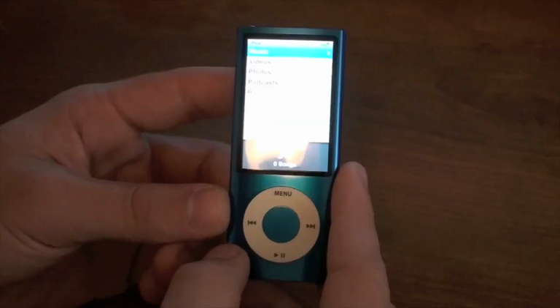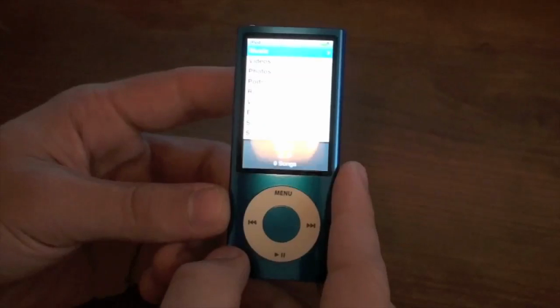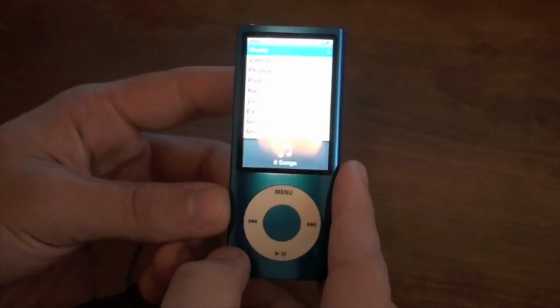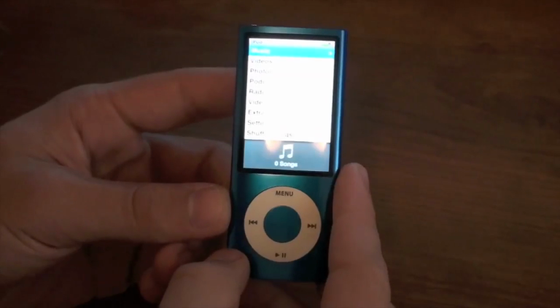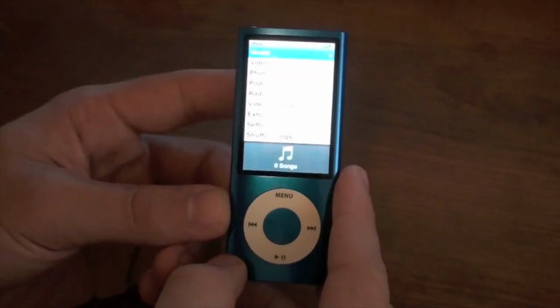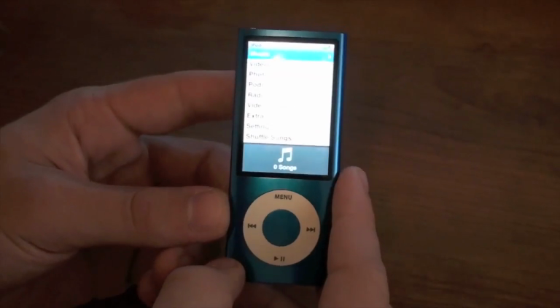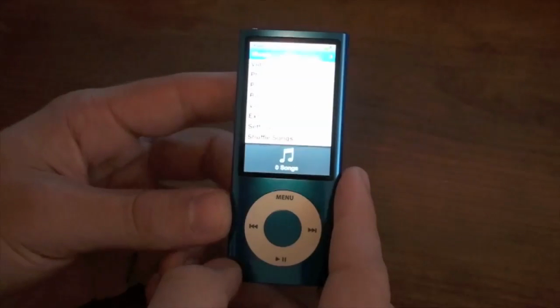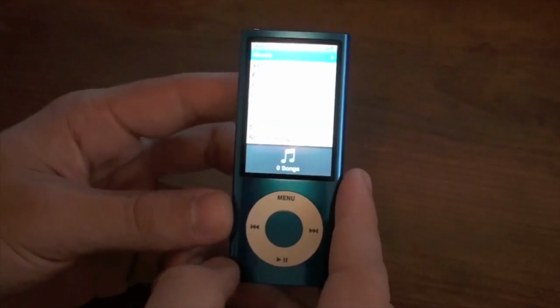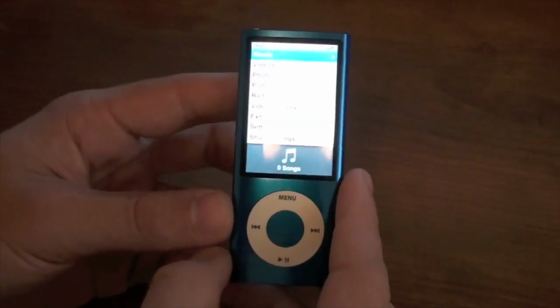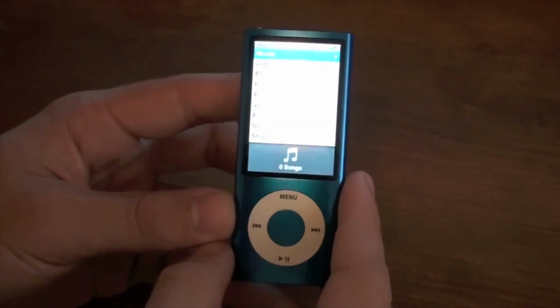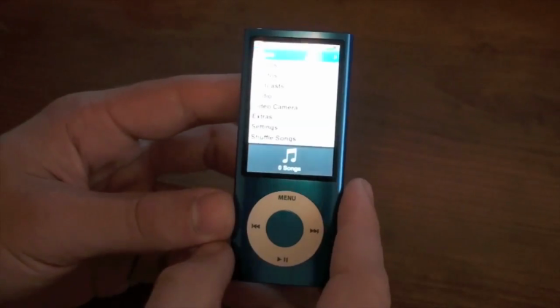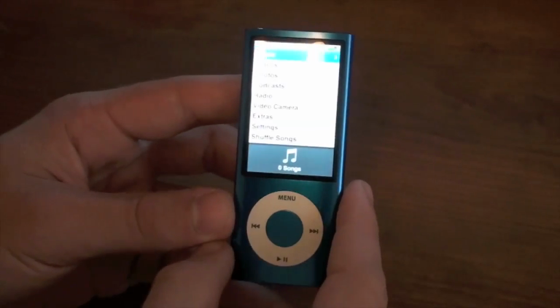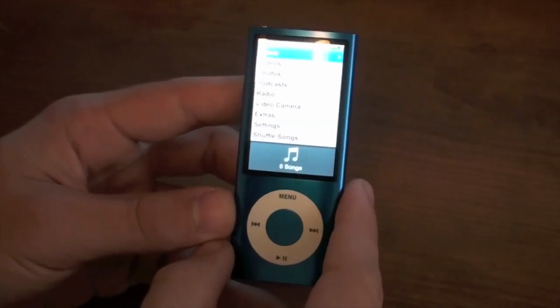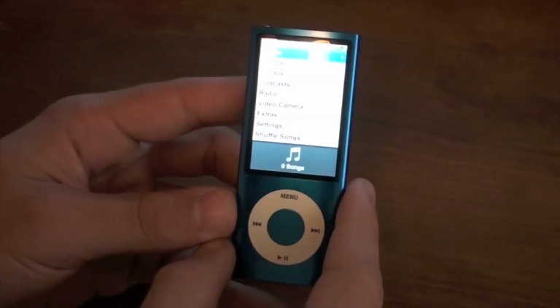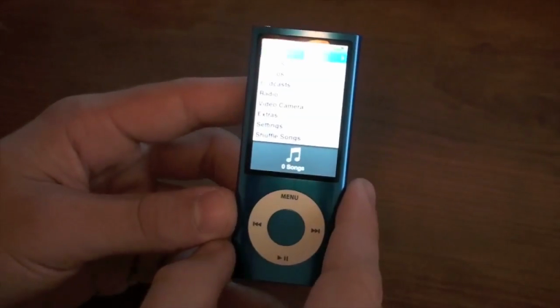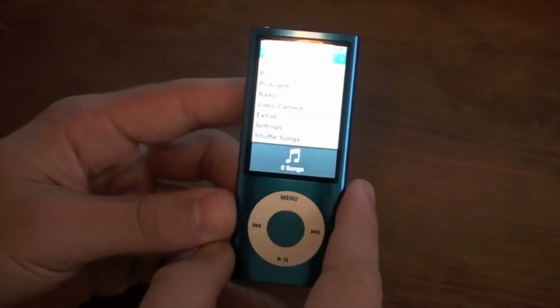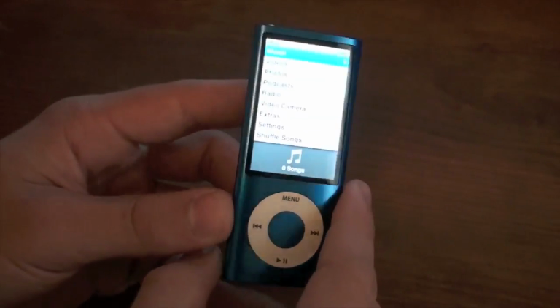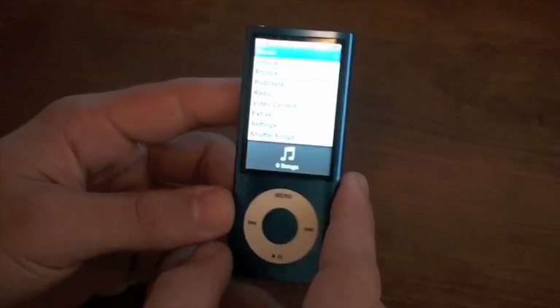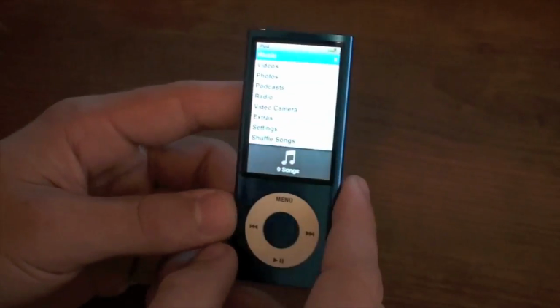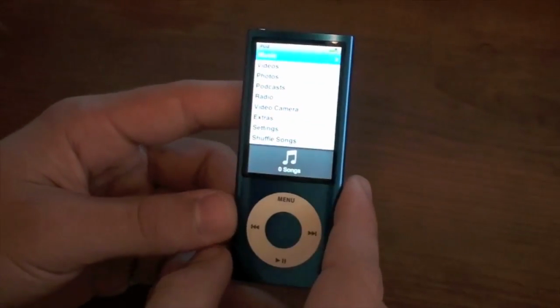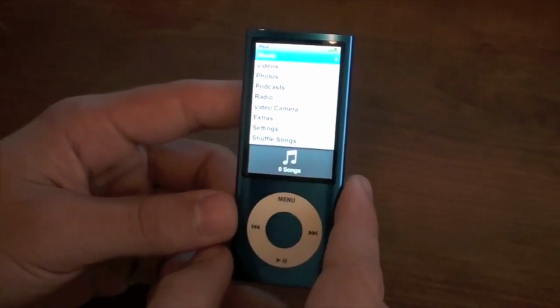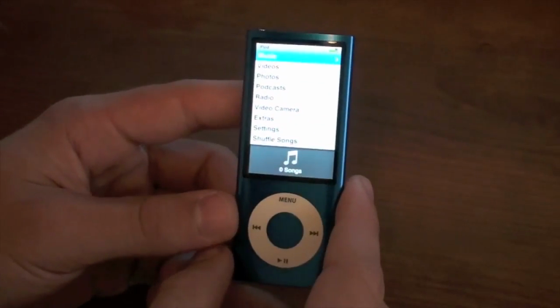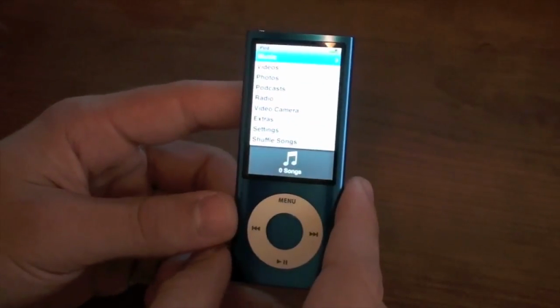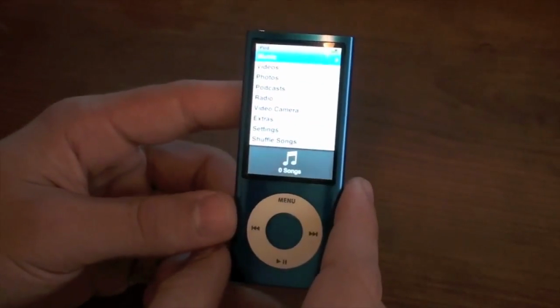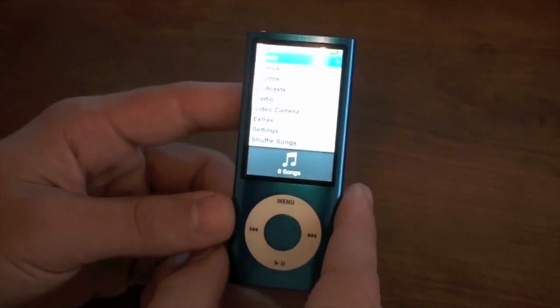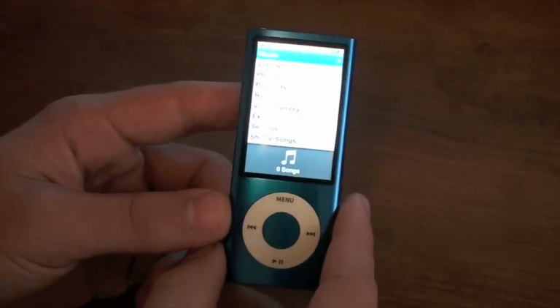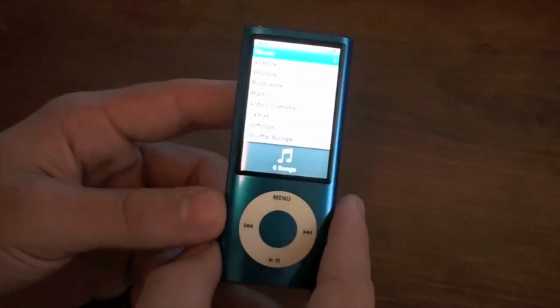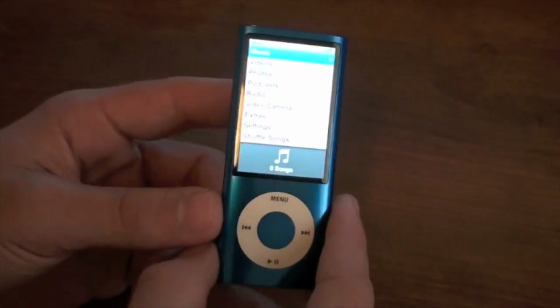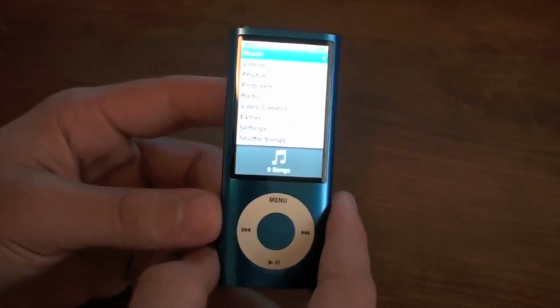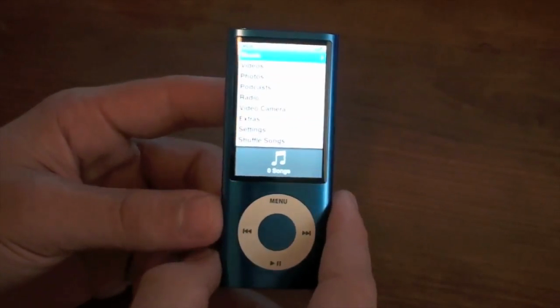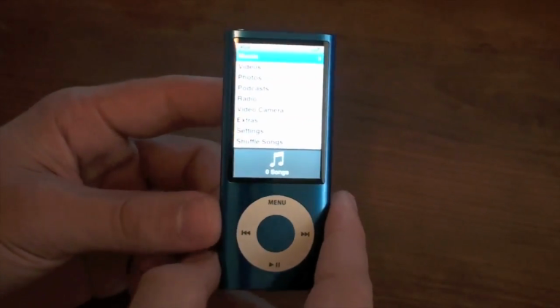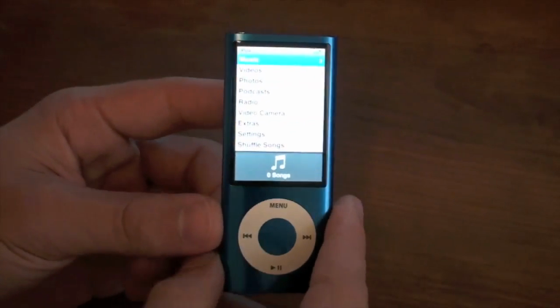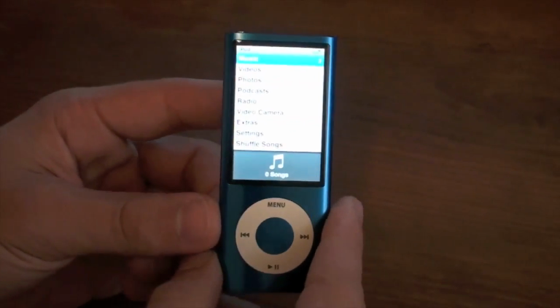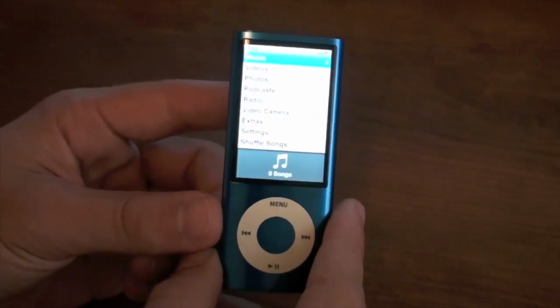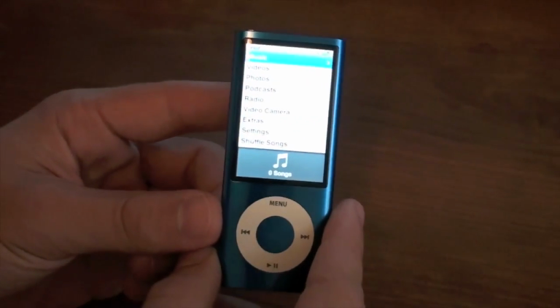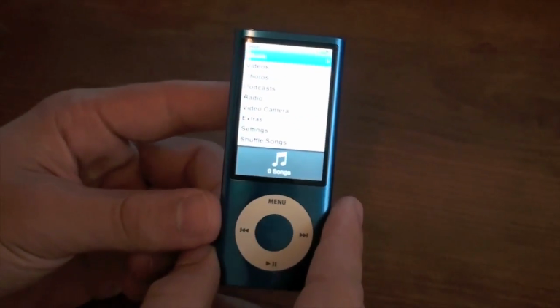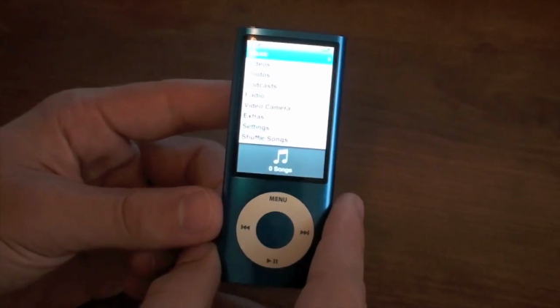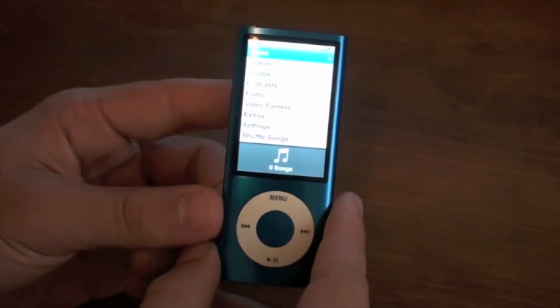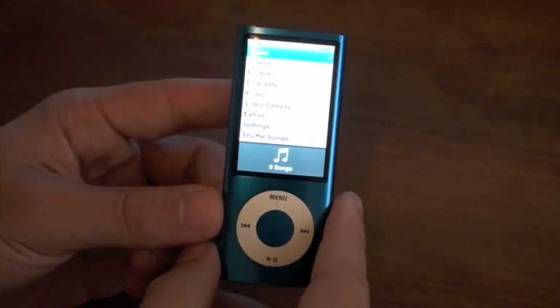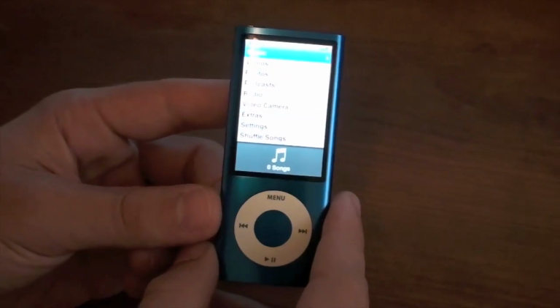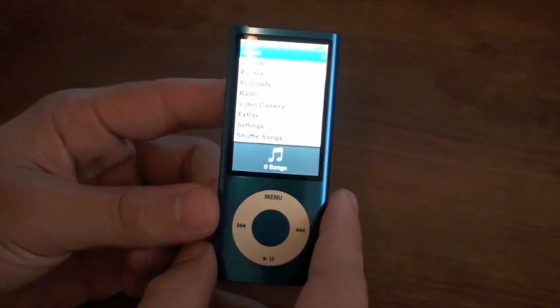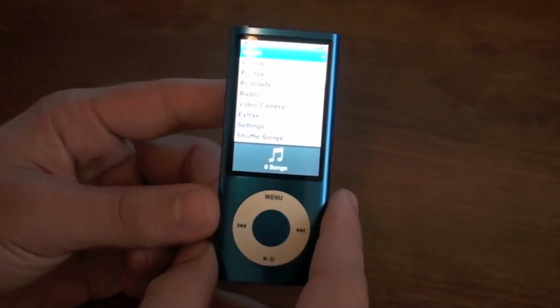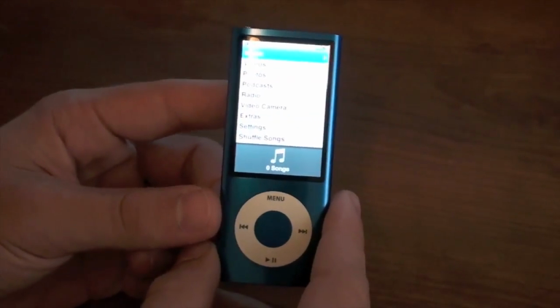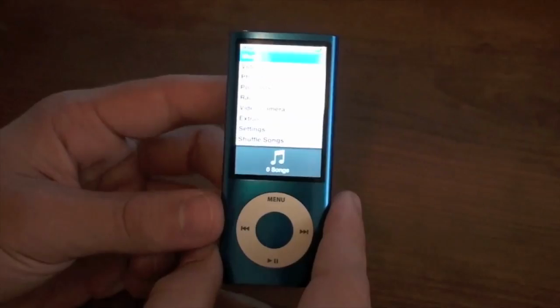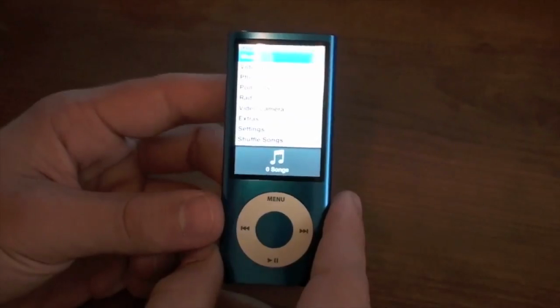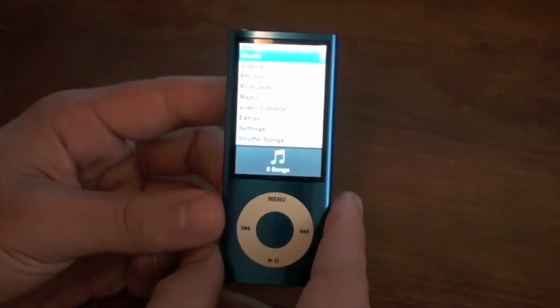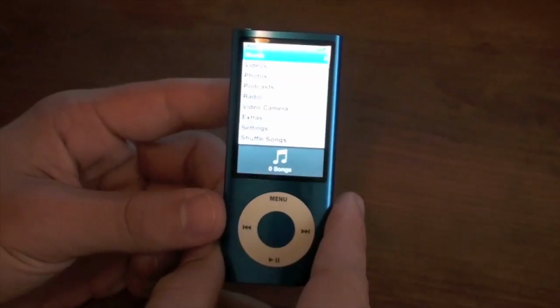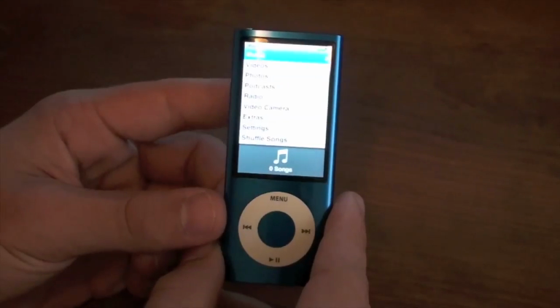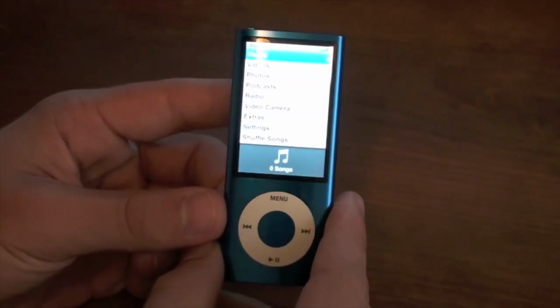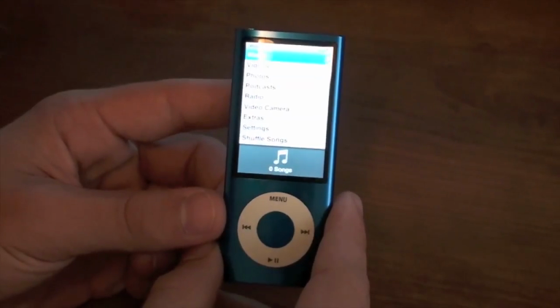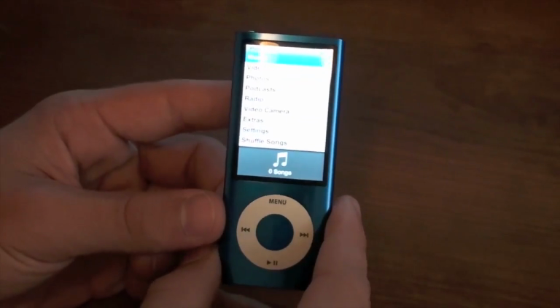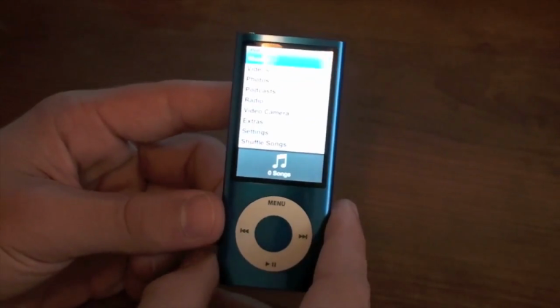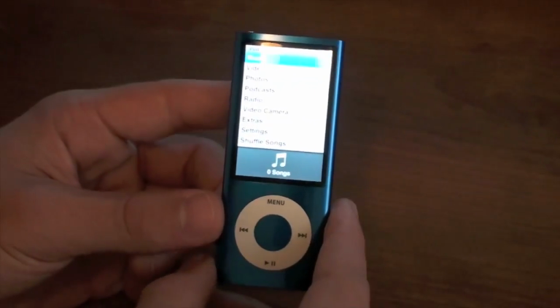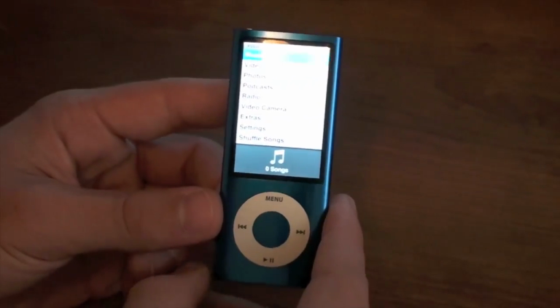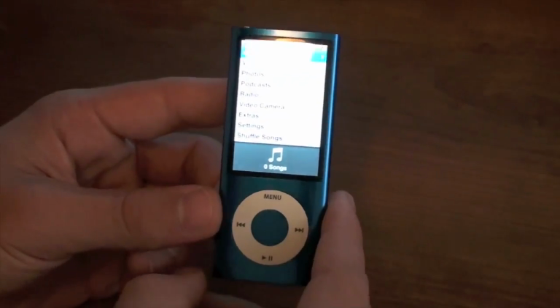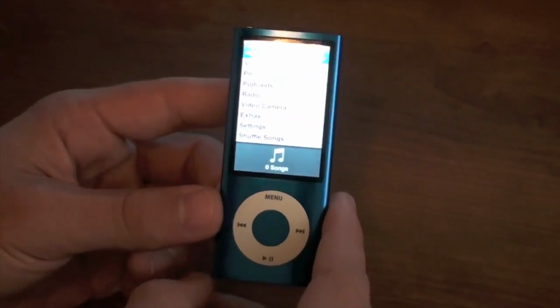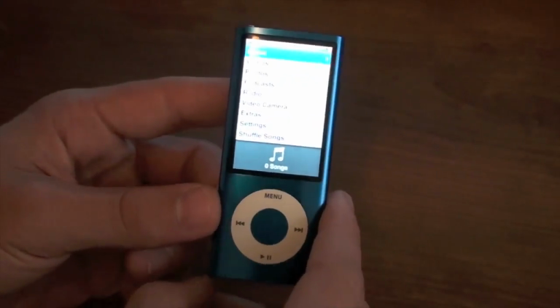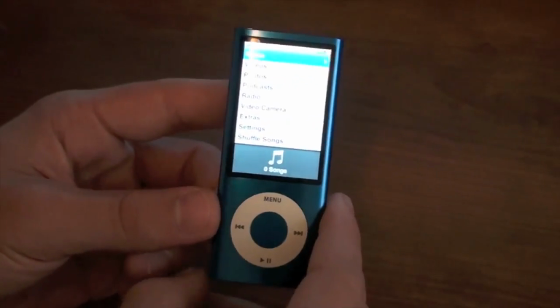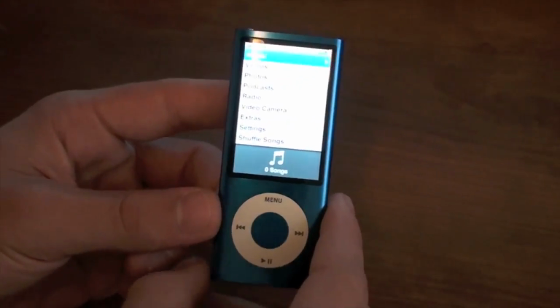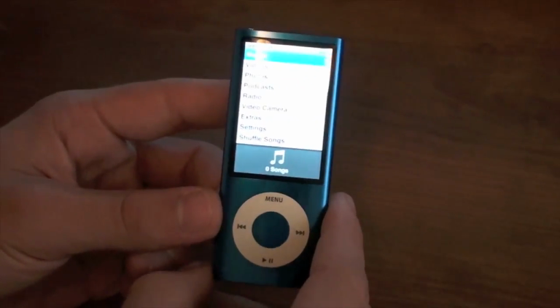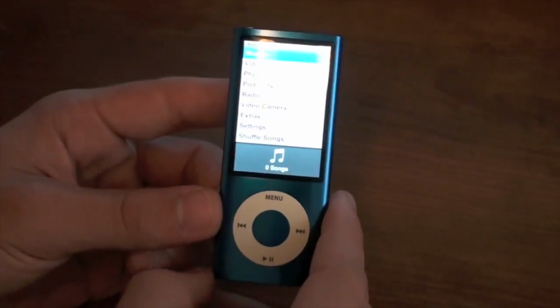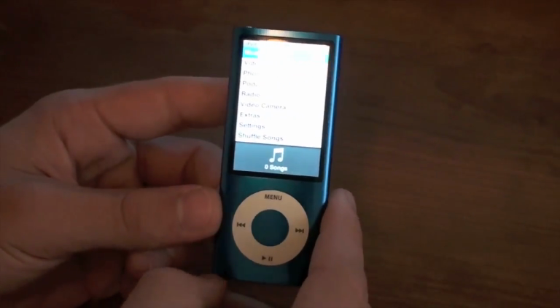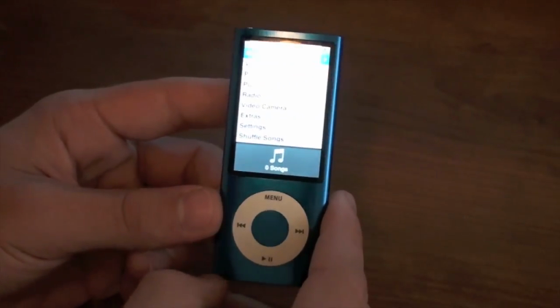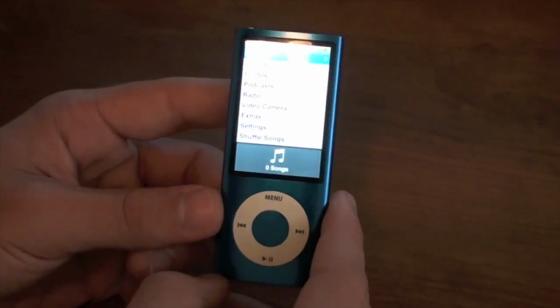What's up guys, in this video I'm going to be showing you what the video camera on the new iPod Nano looks like. So let's go ahead and get started.